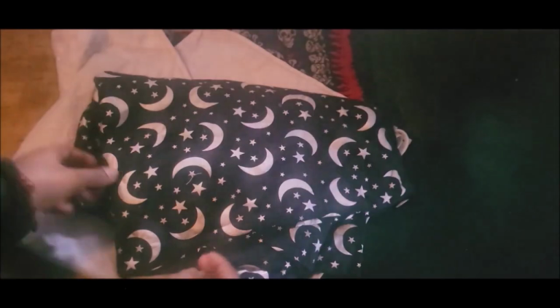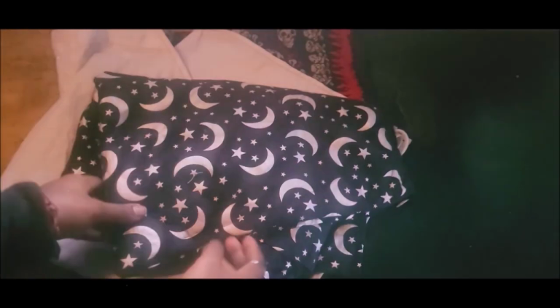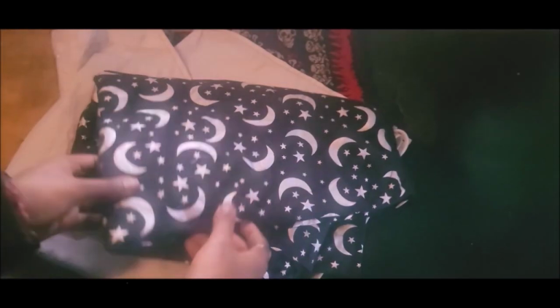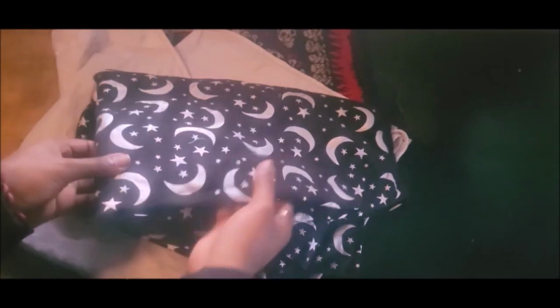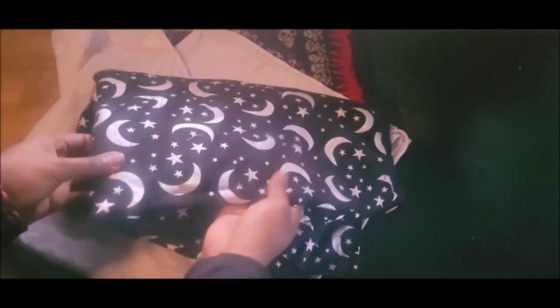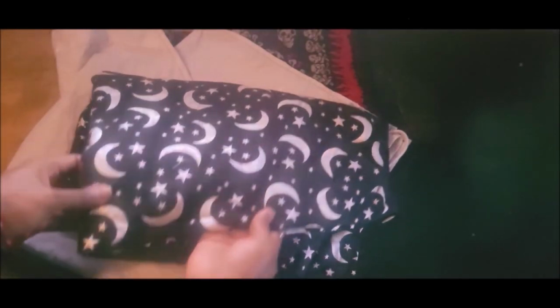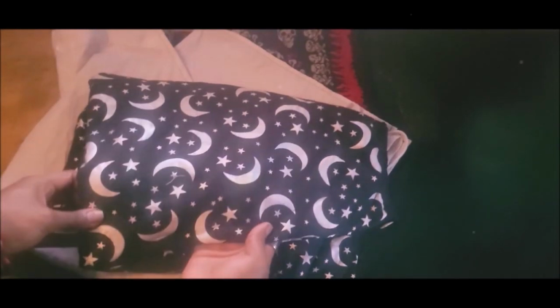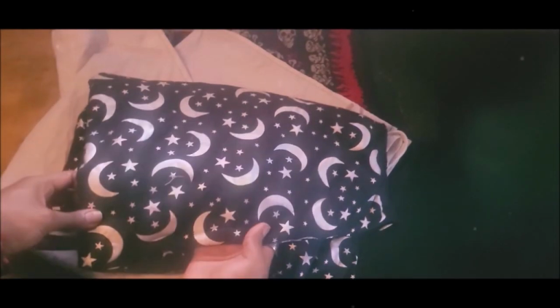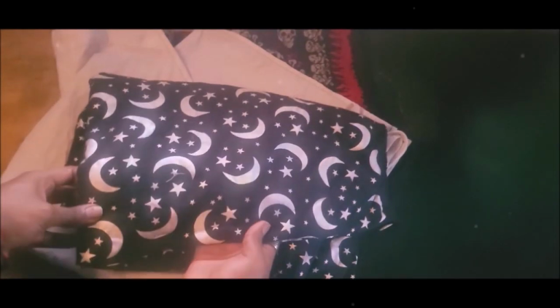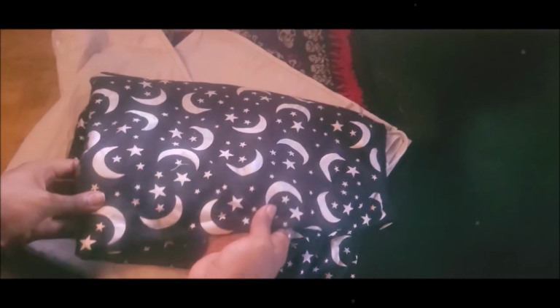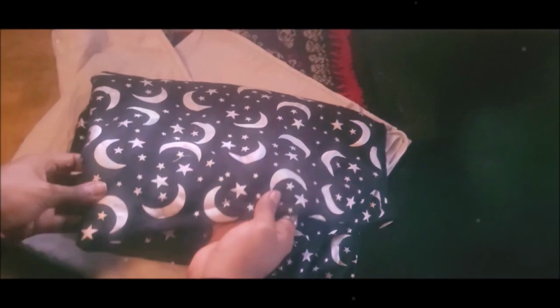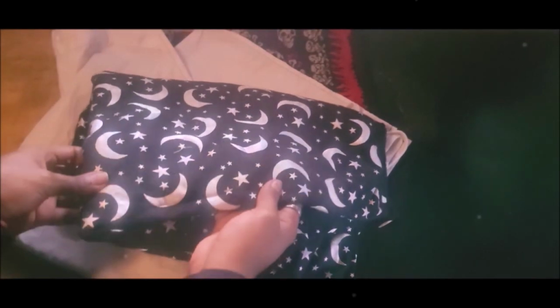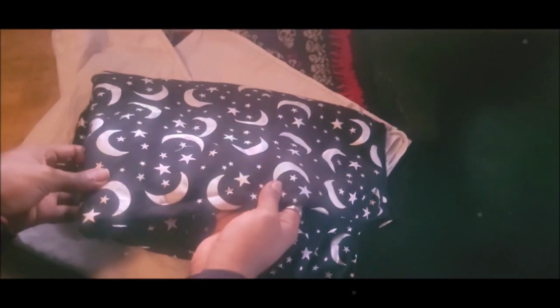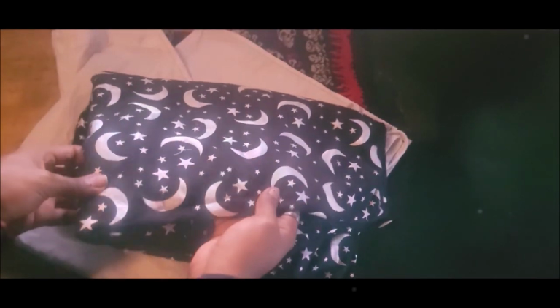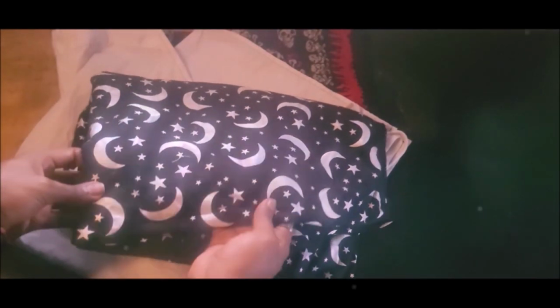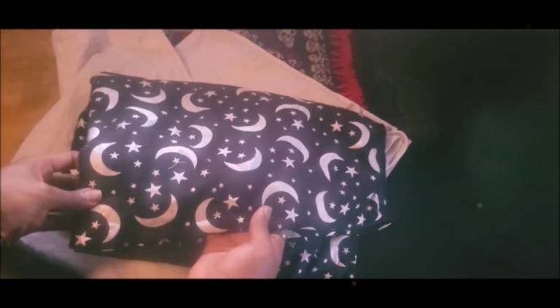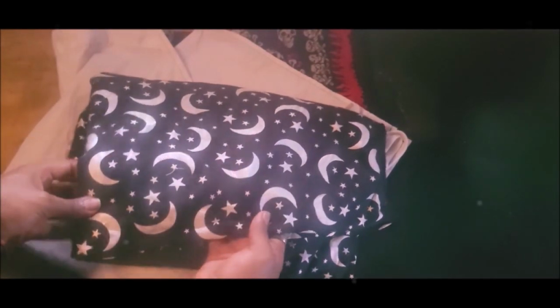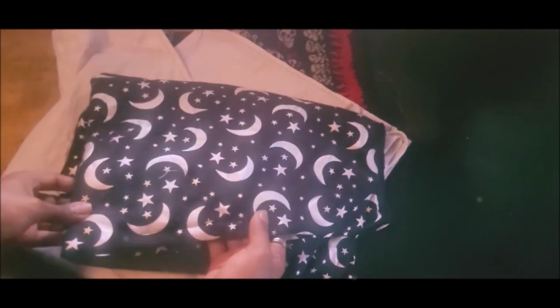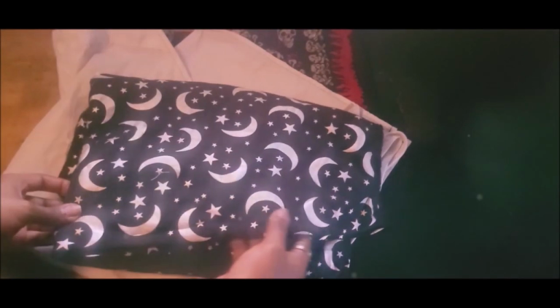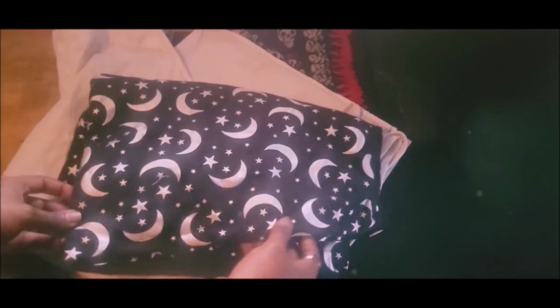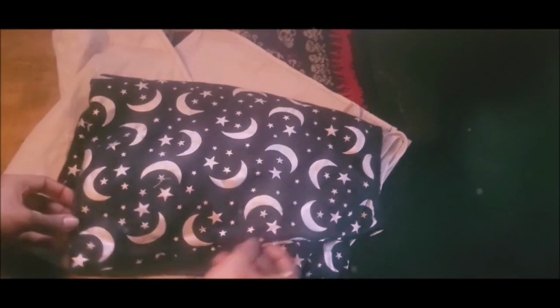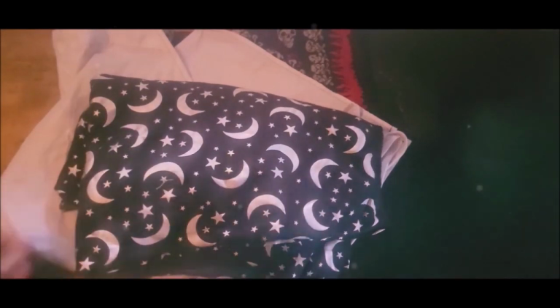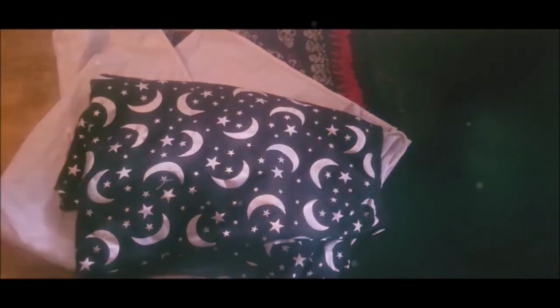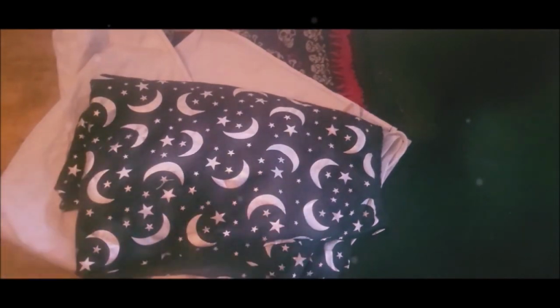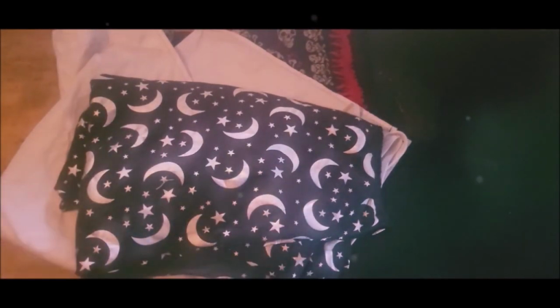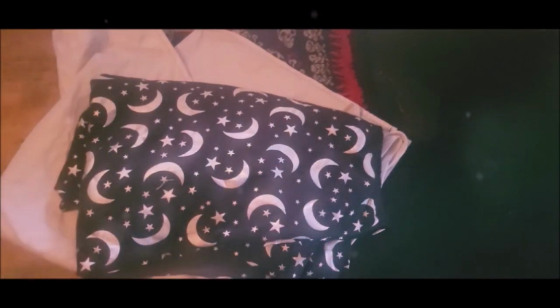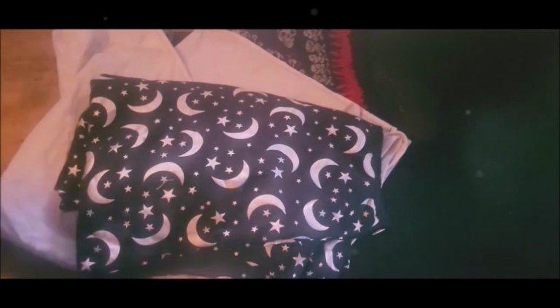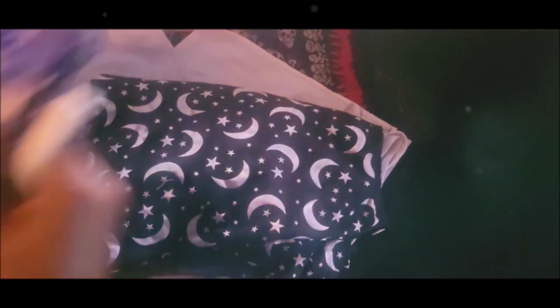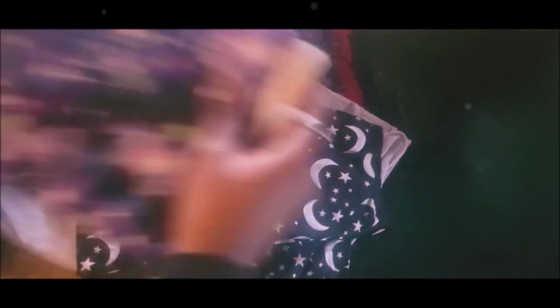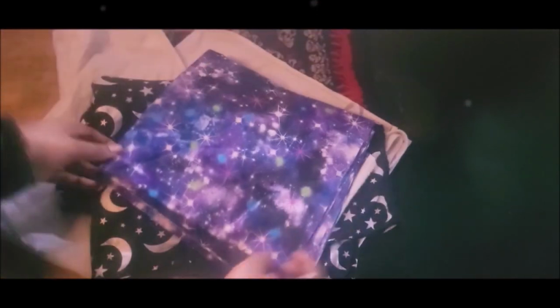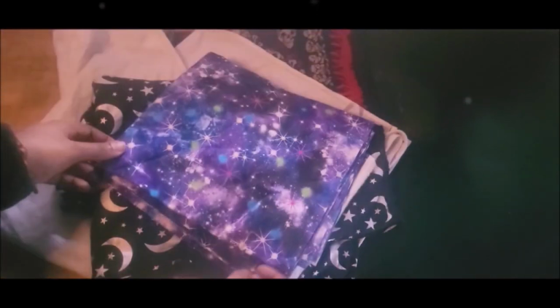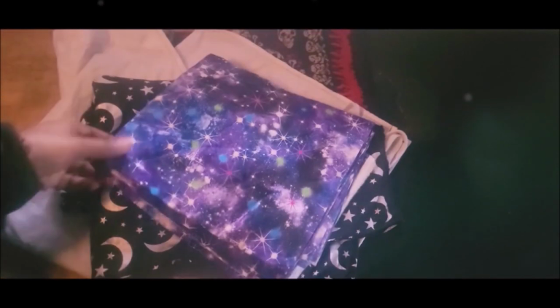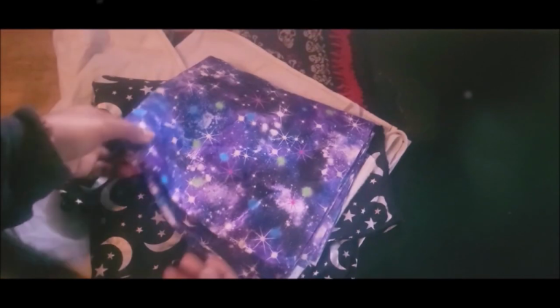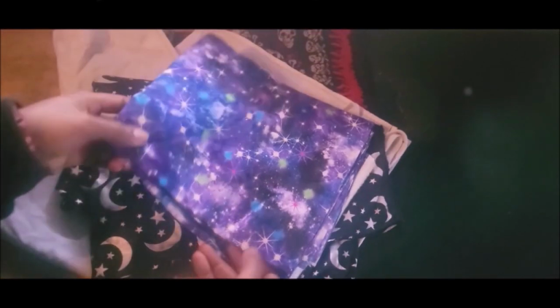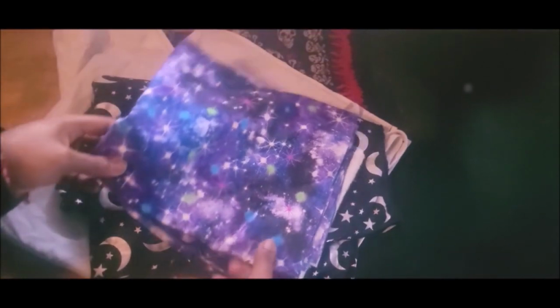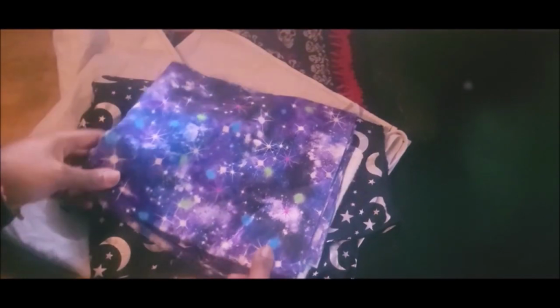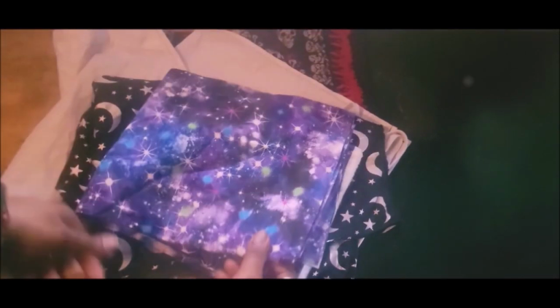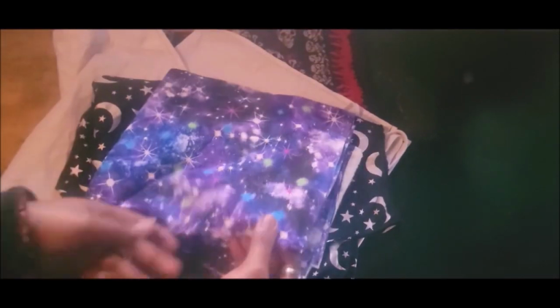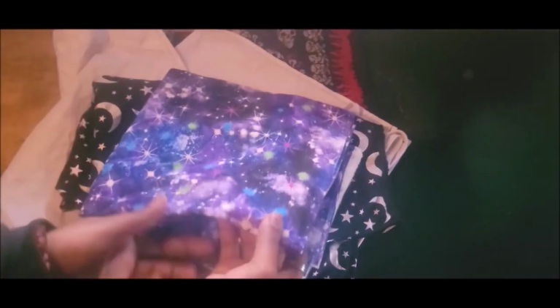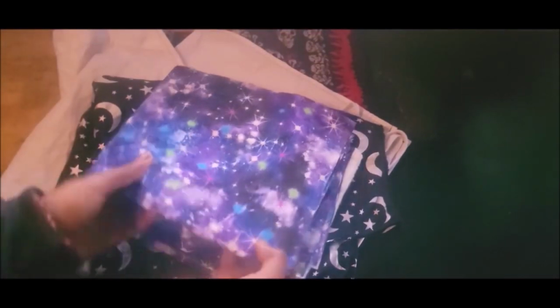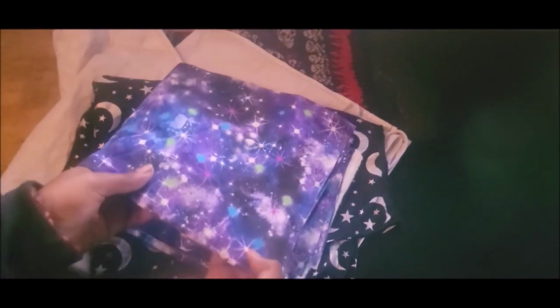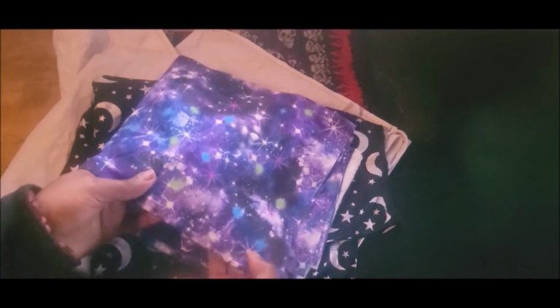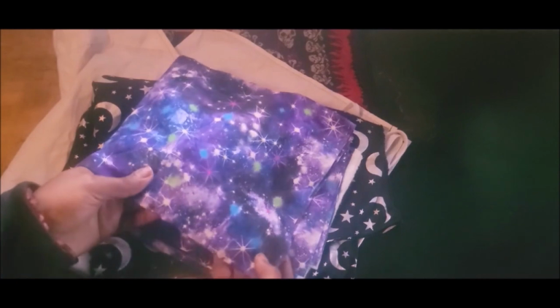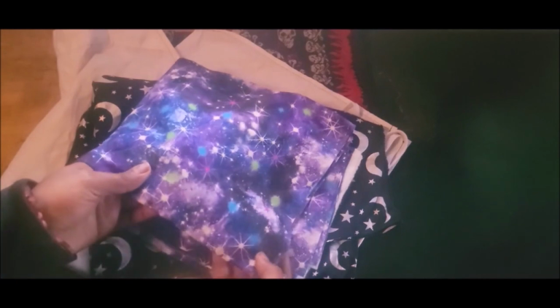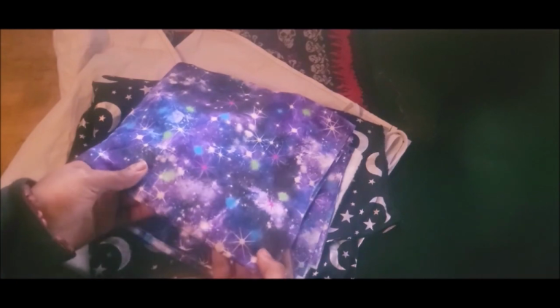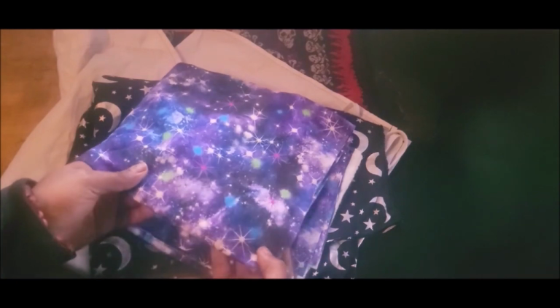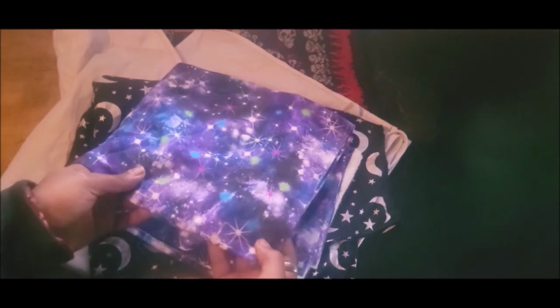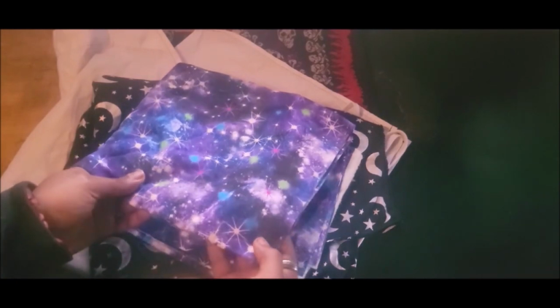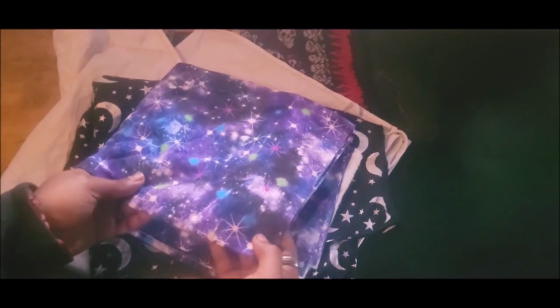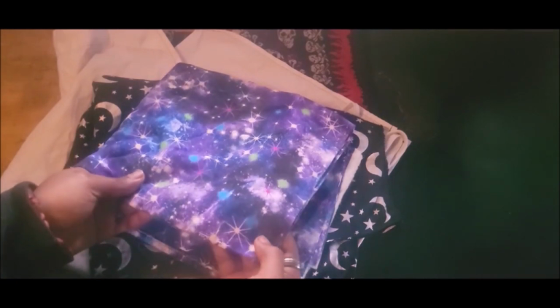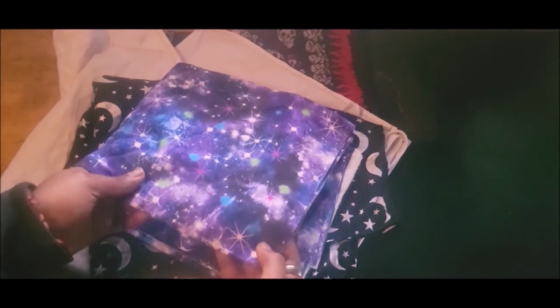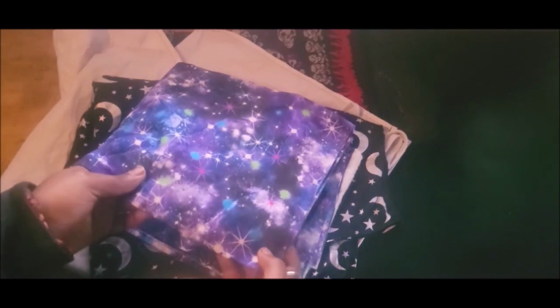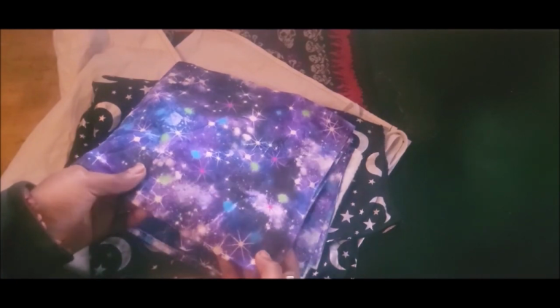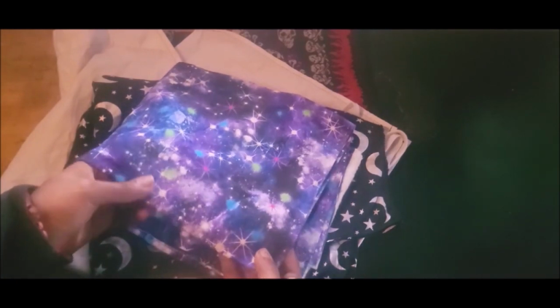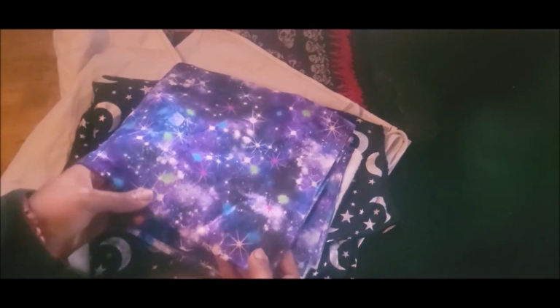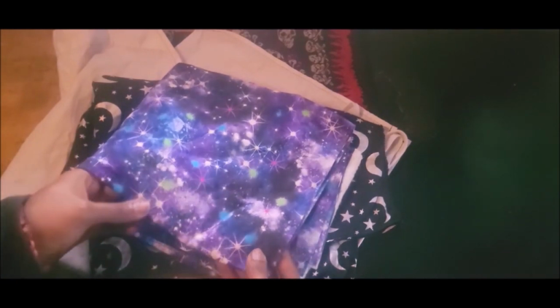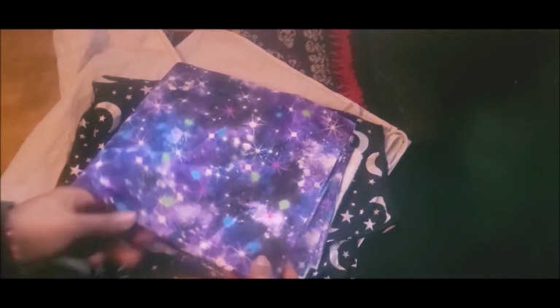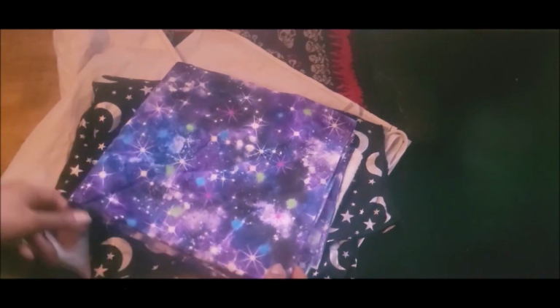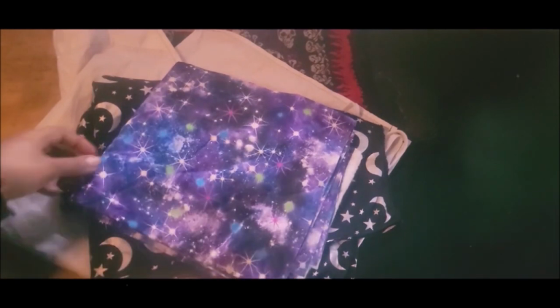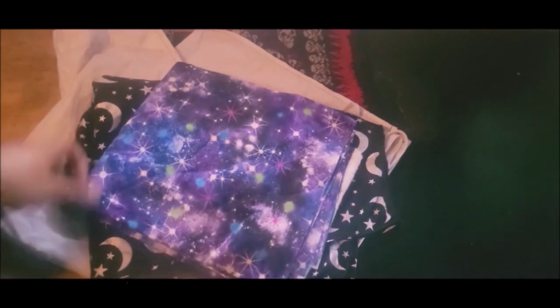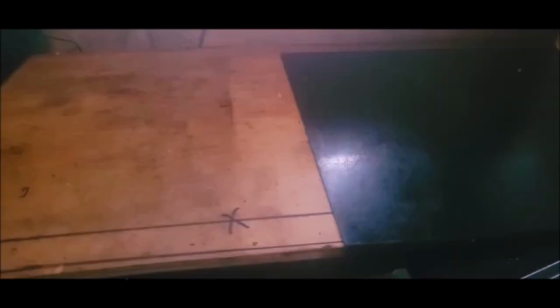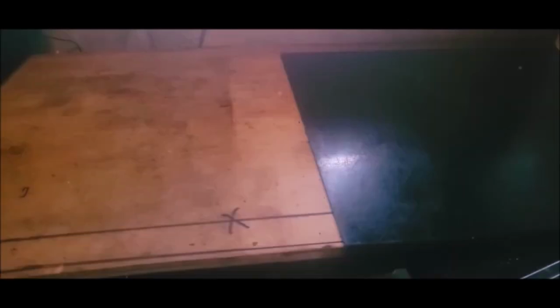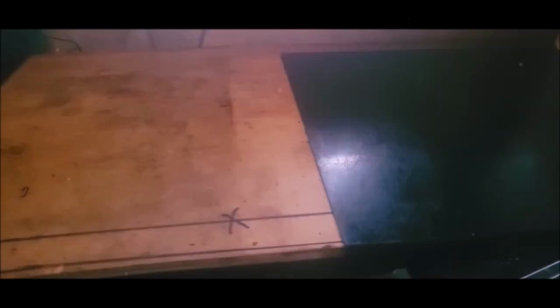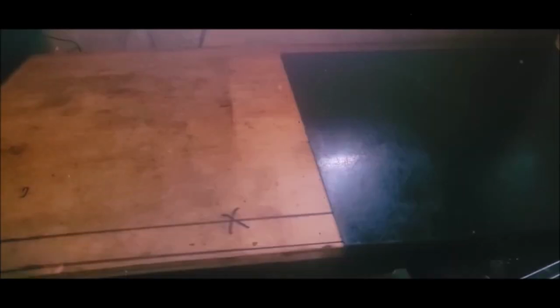These are going to be the fabrics that I use. It's going to be this moon and star fabric and the galaxy star fabric on the other side.